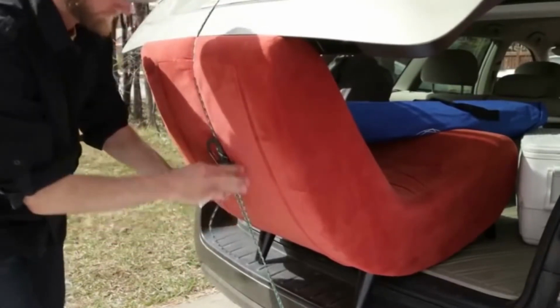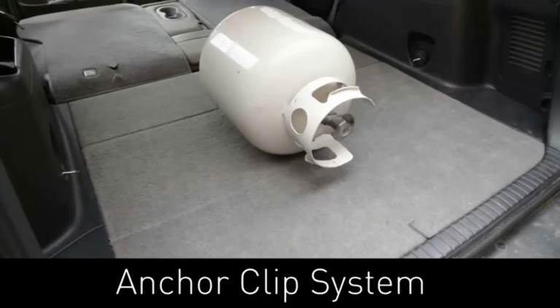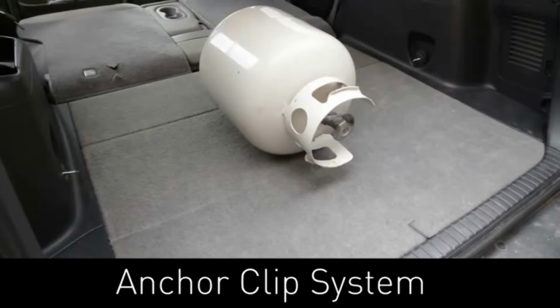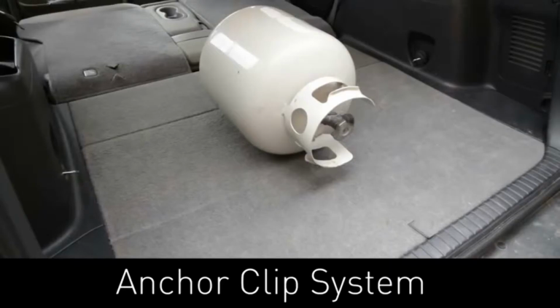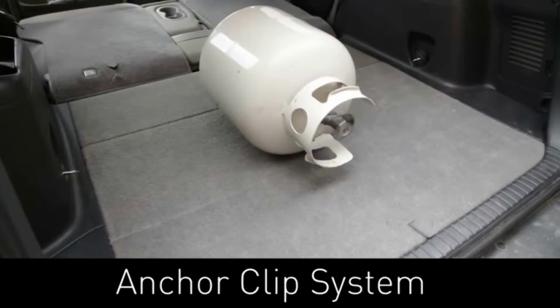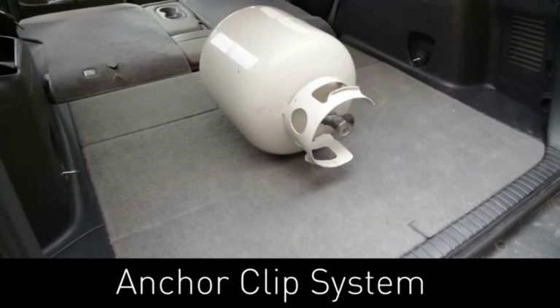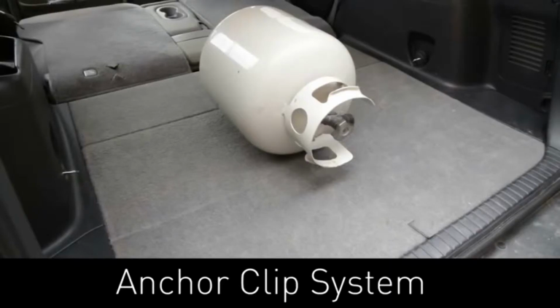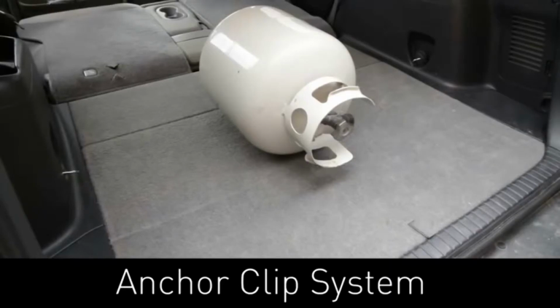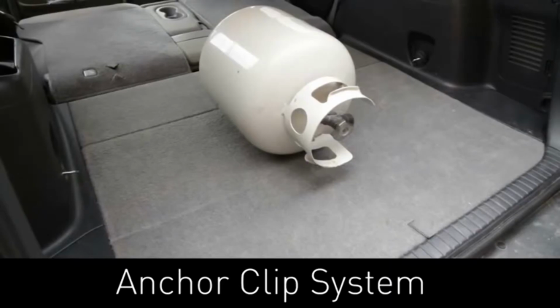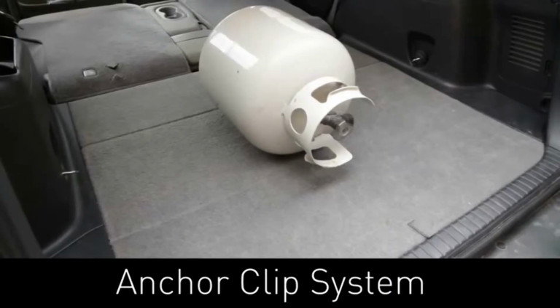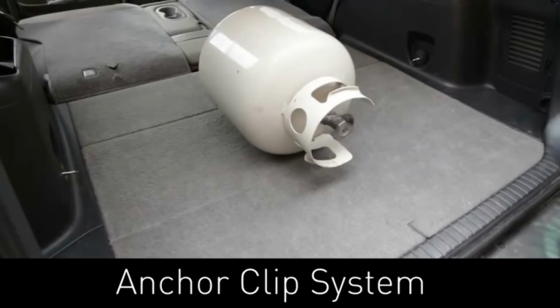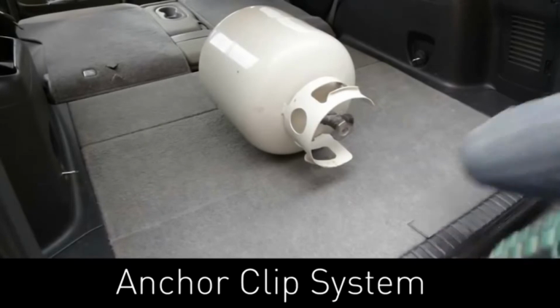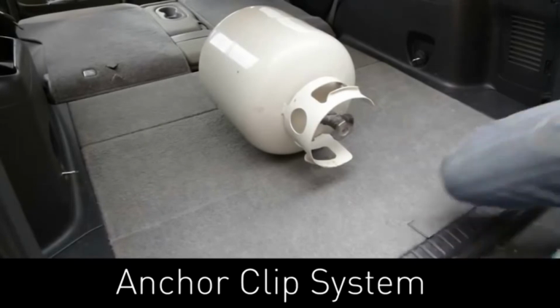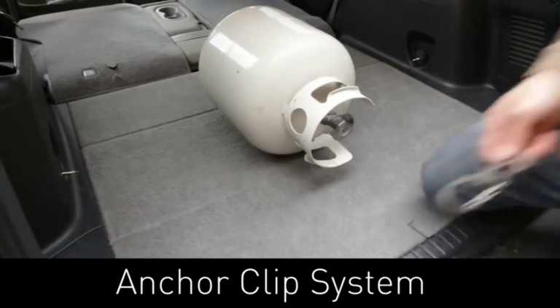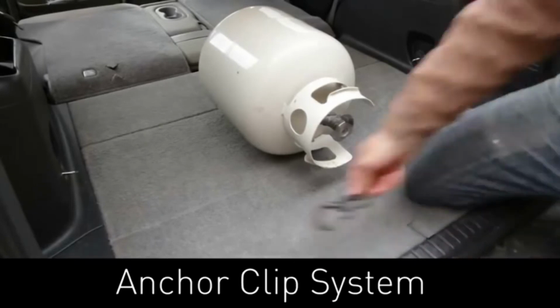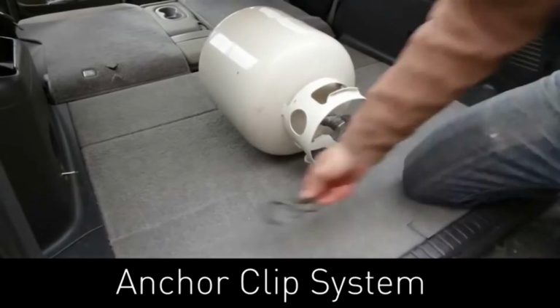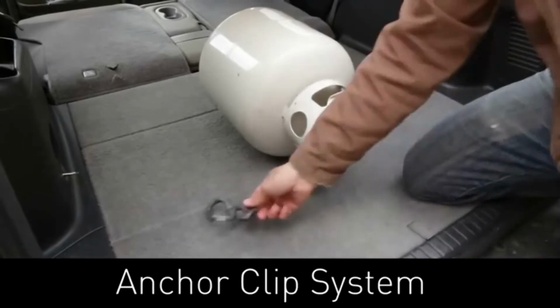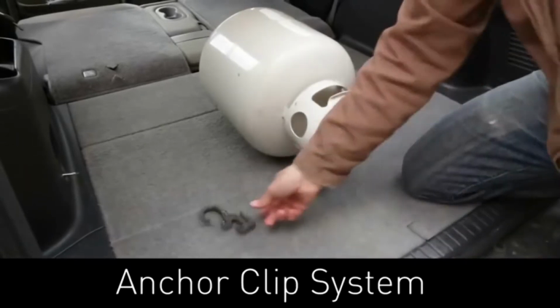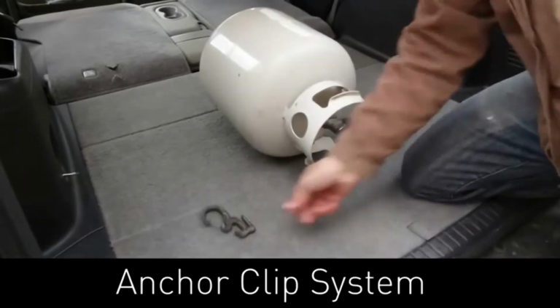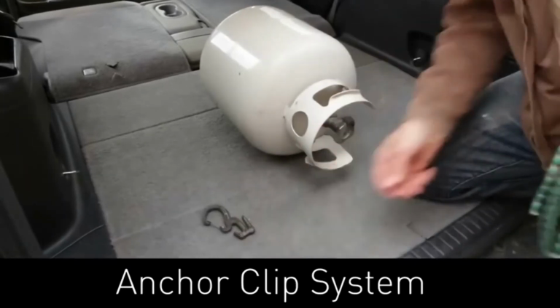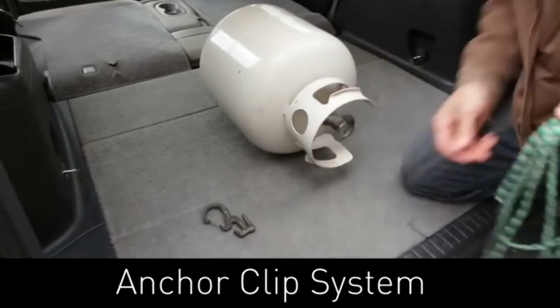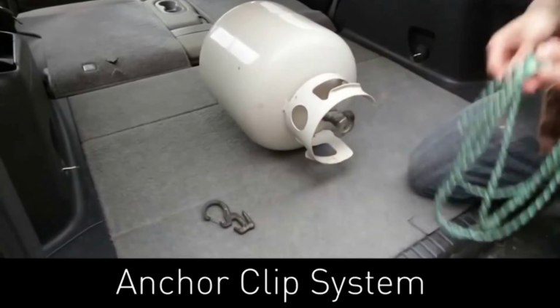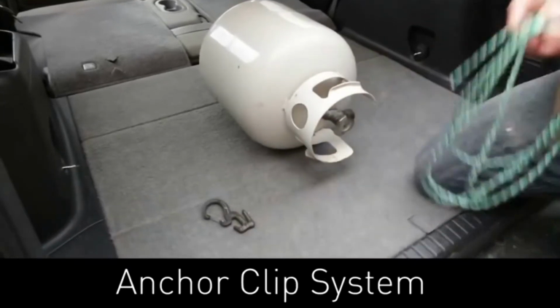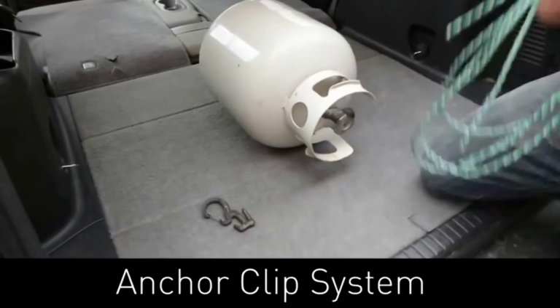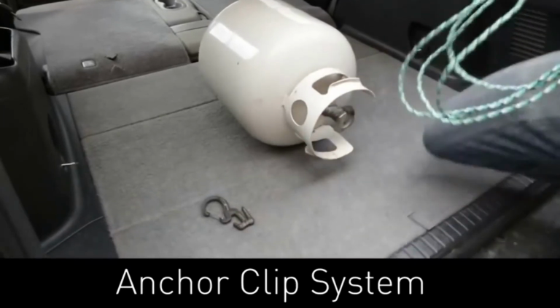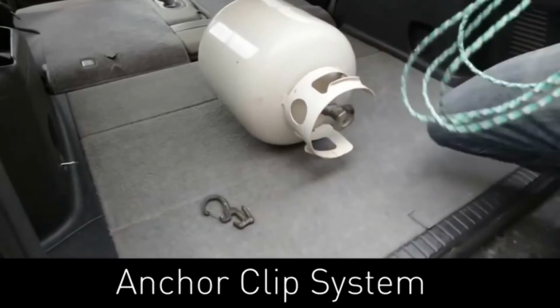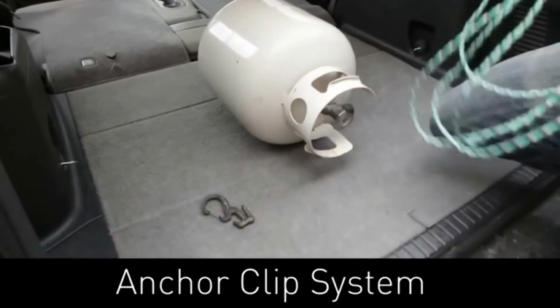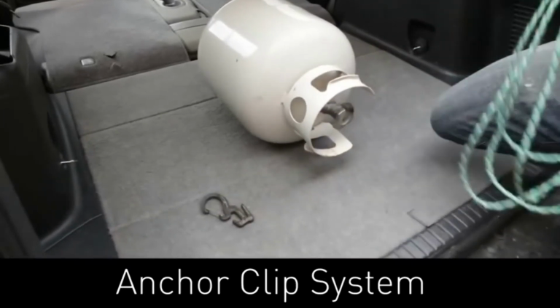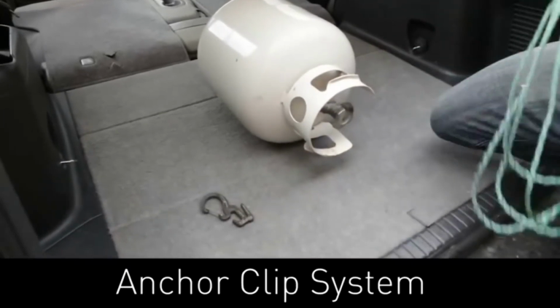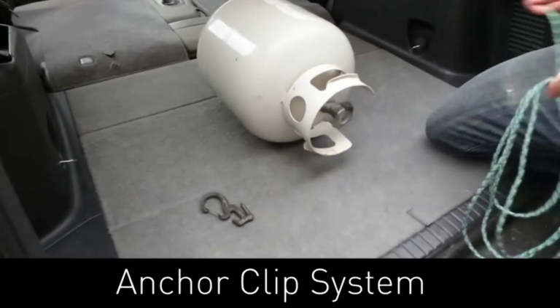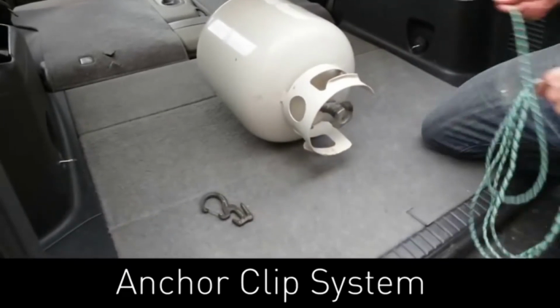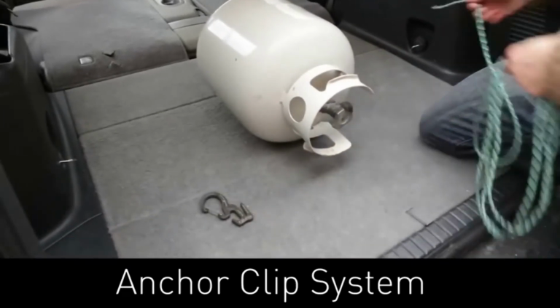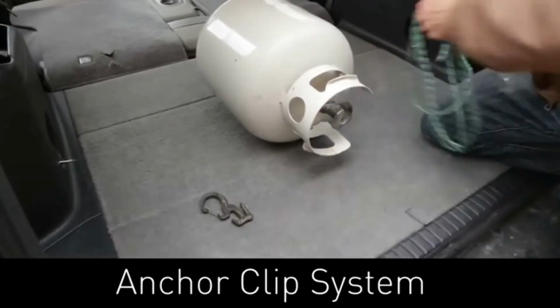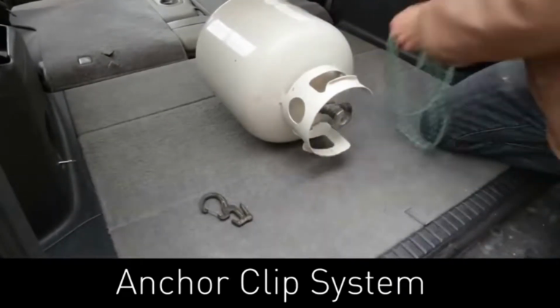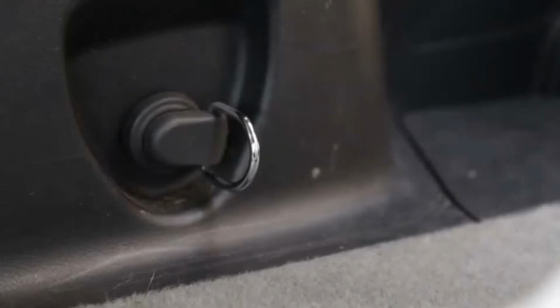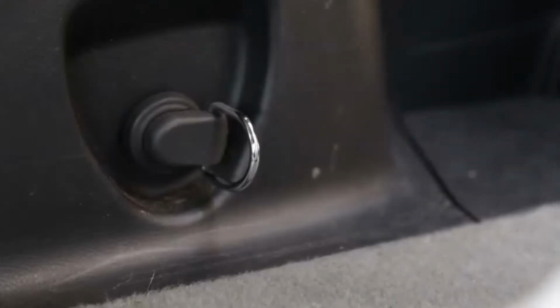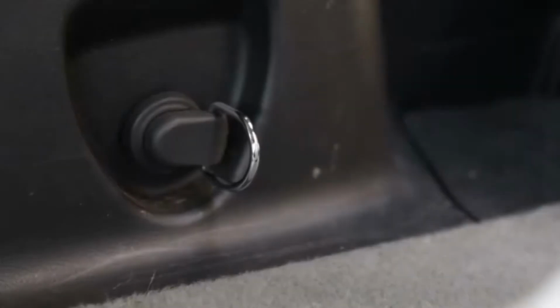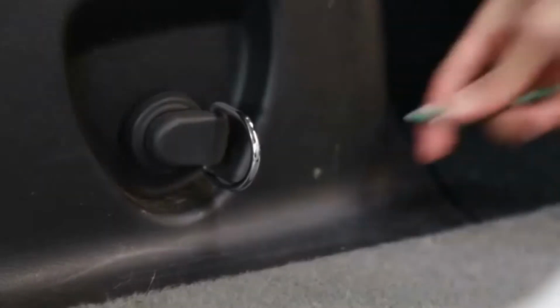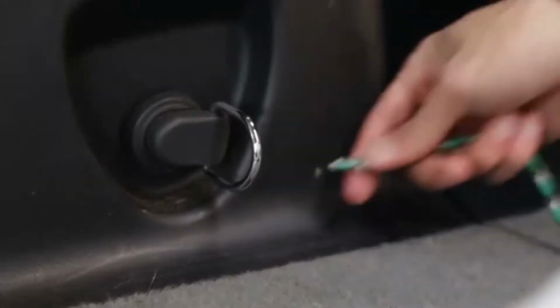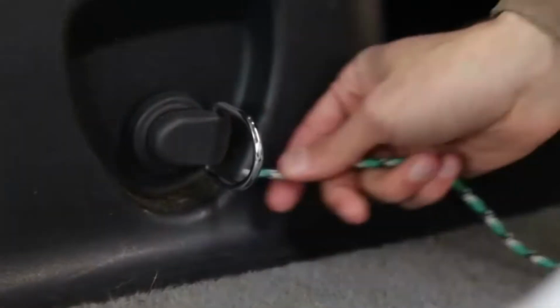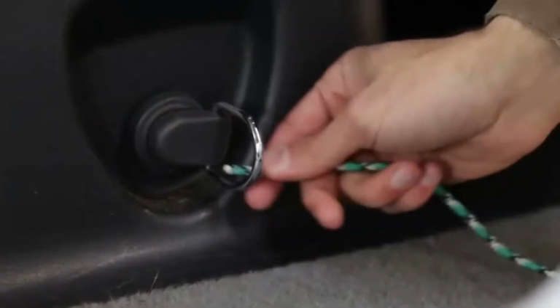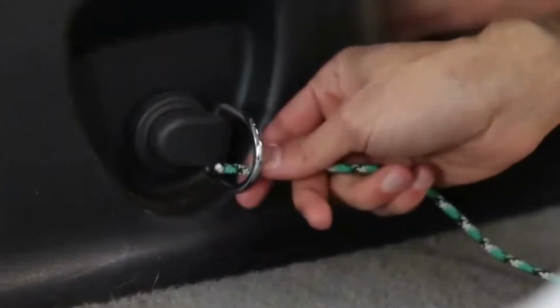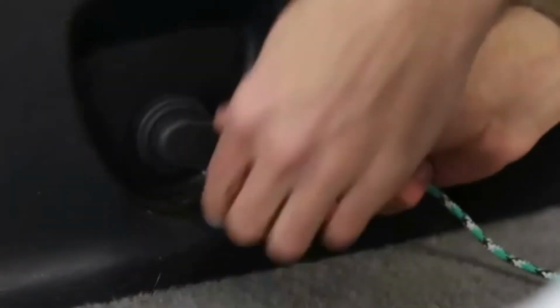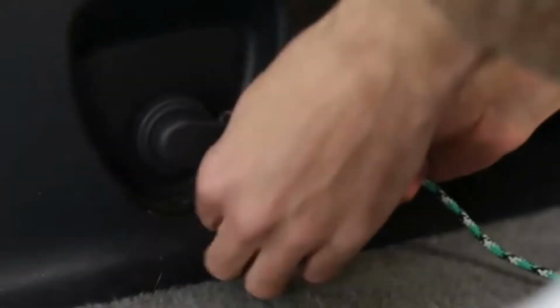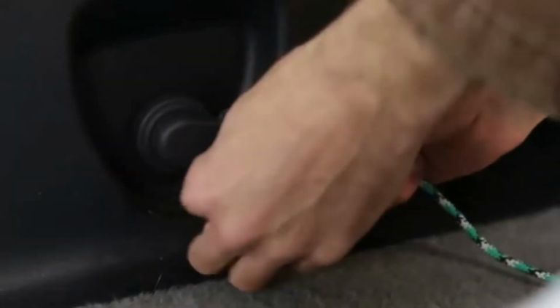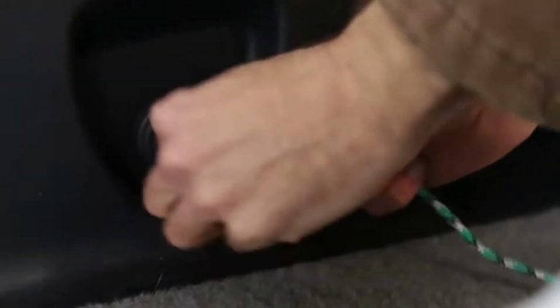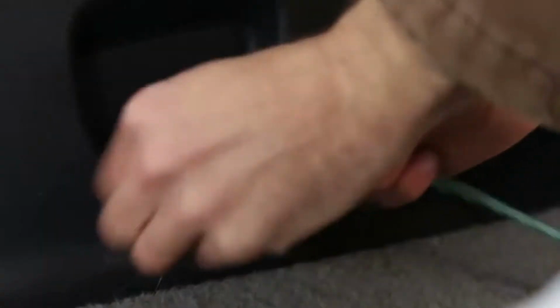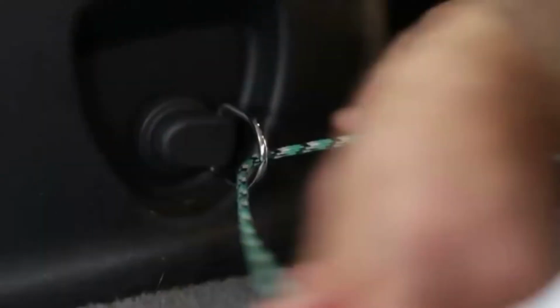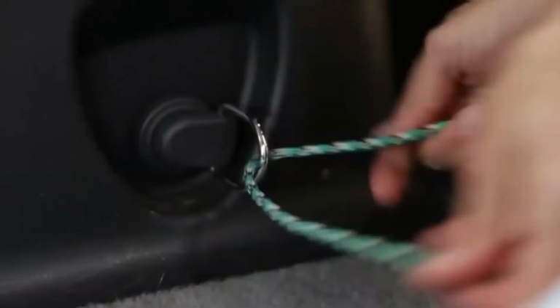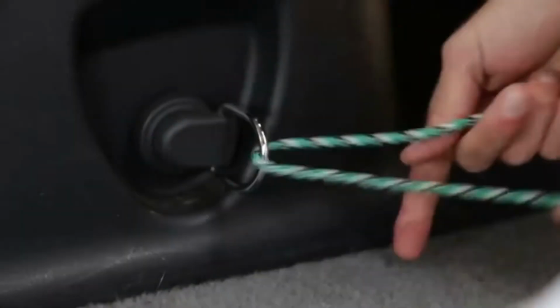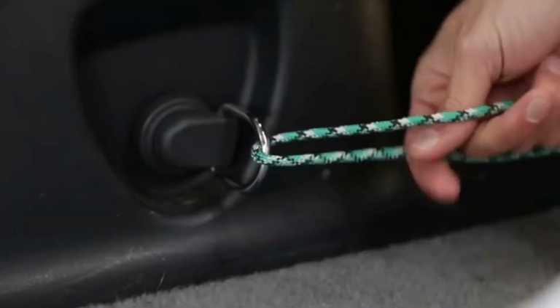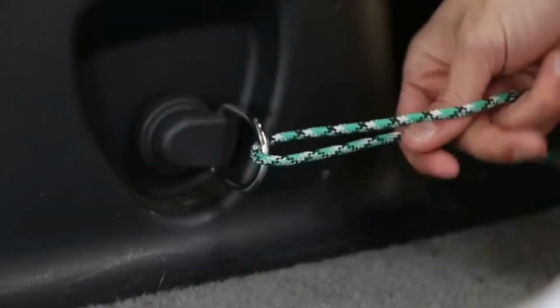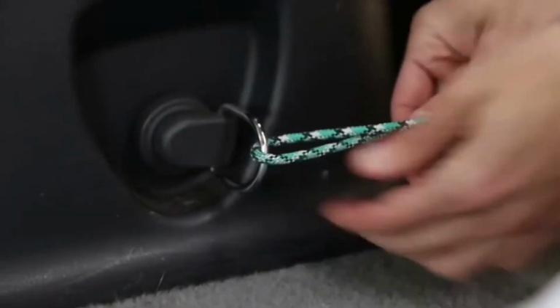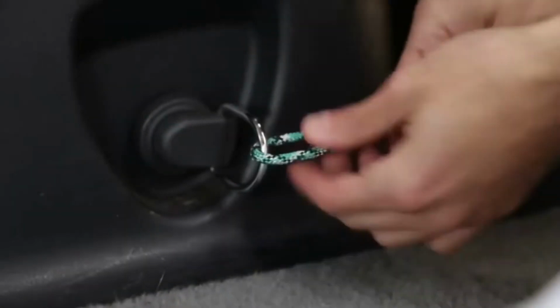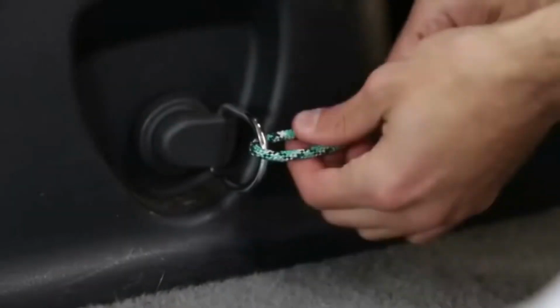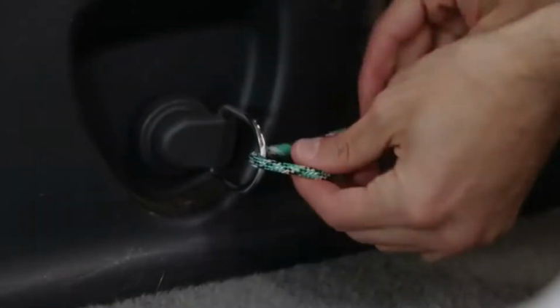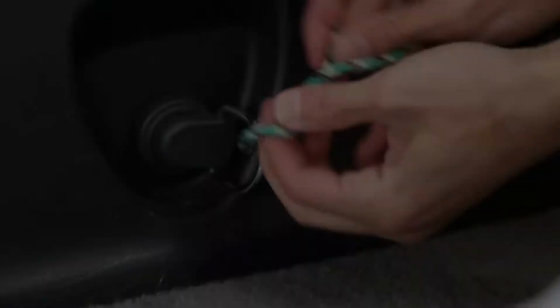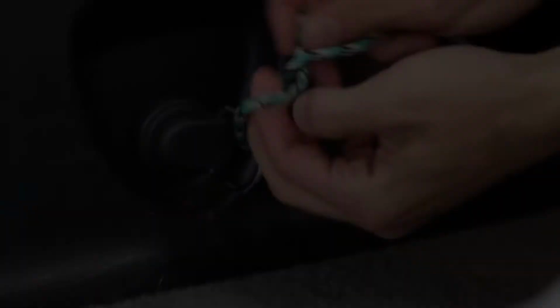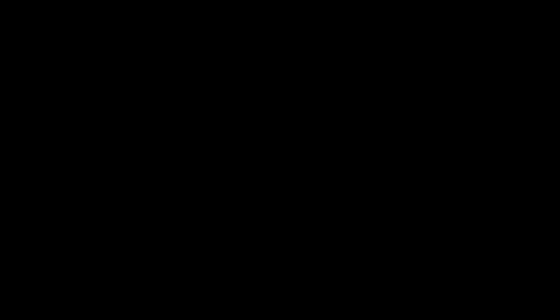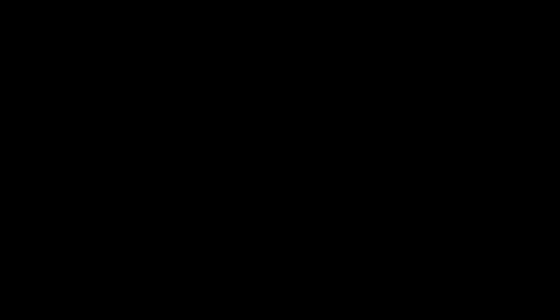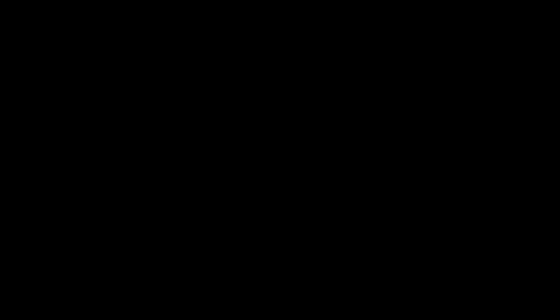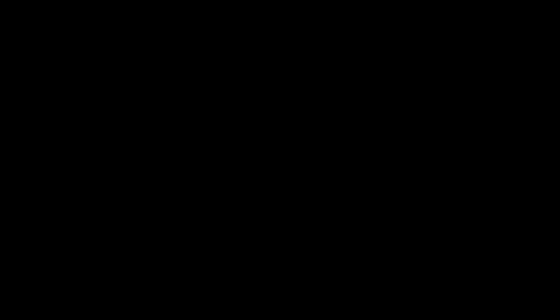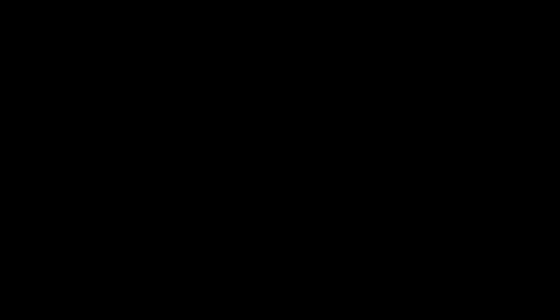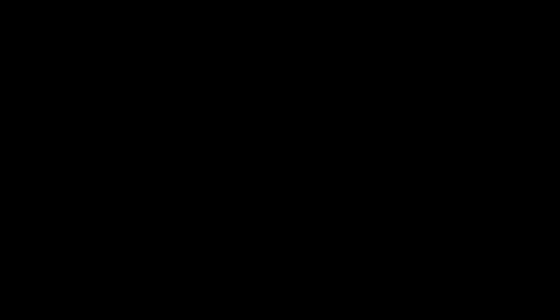The last configuration is the anchor clip system with the Figure 9 carabiner, for any time you have a fixed anchor point like a D-ring.